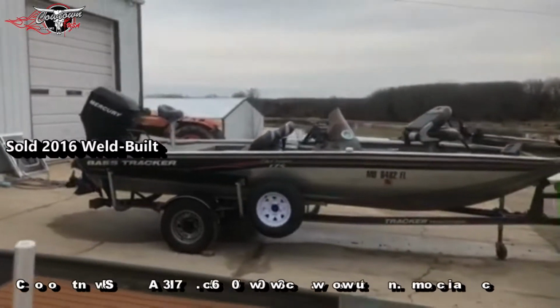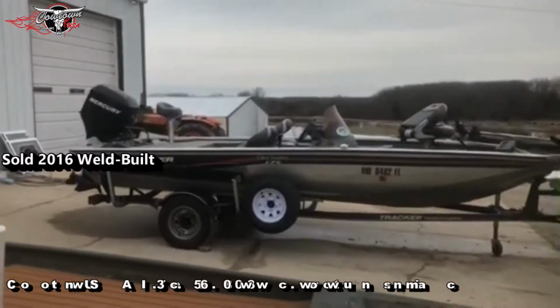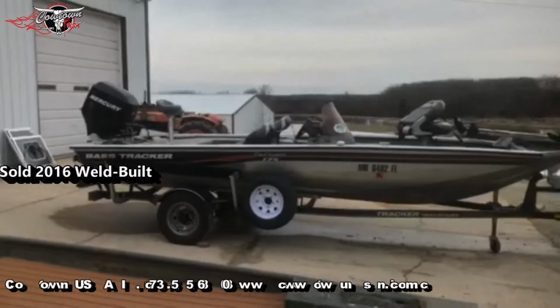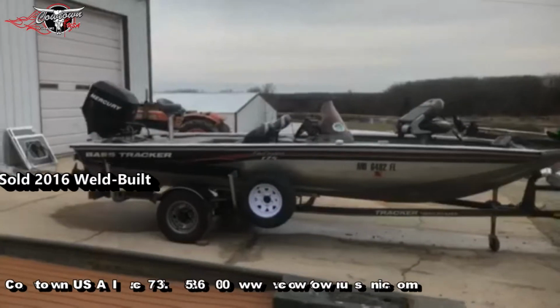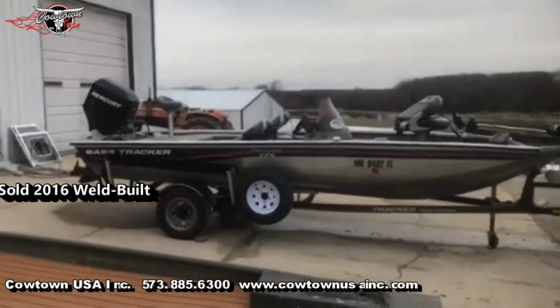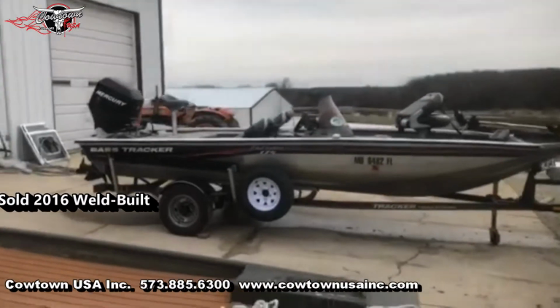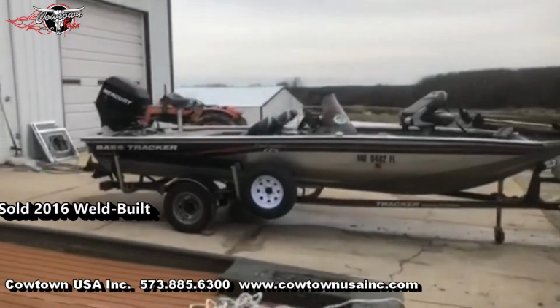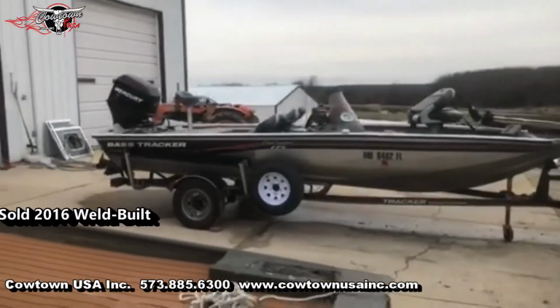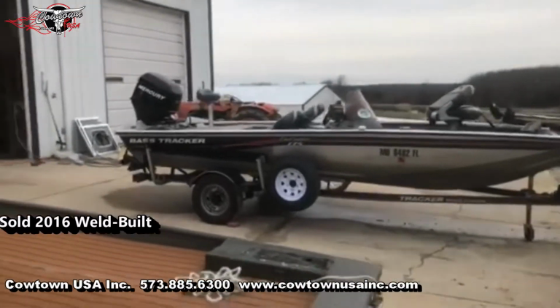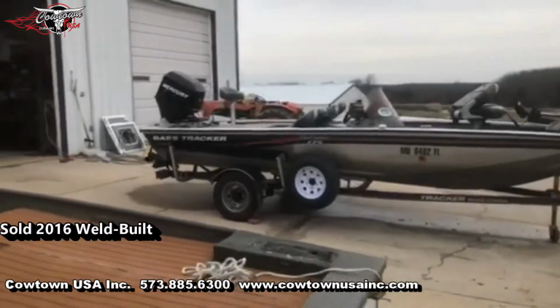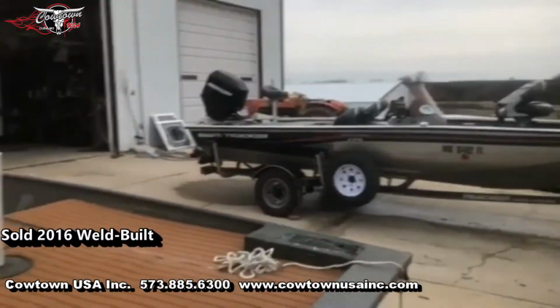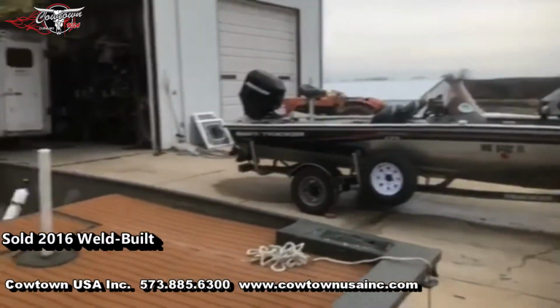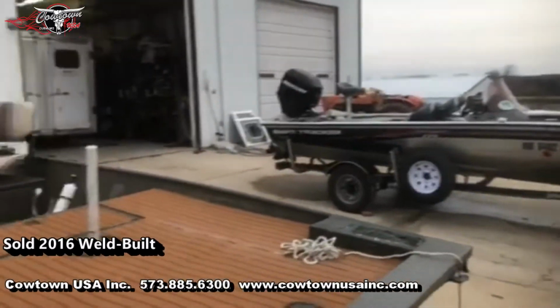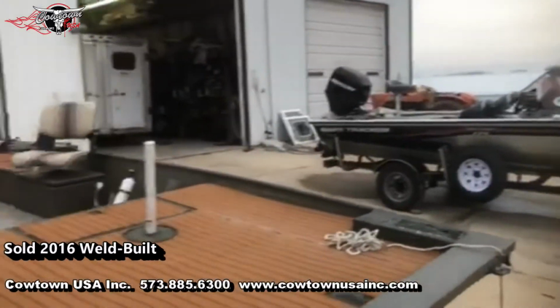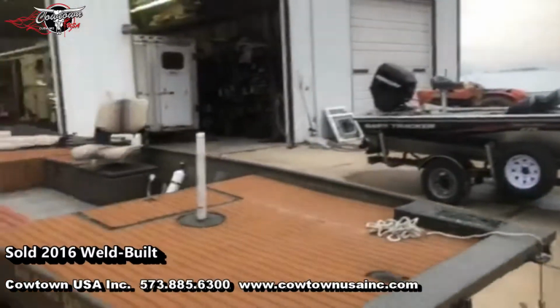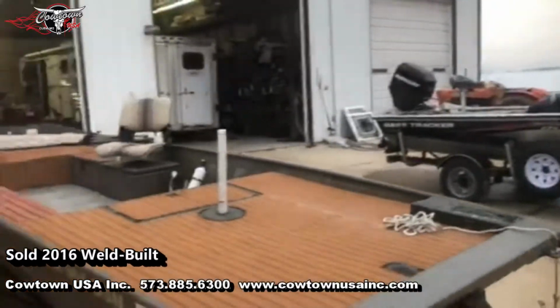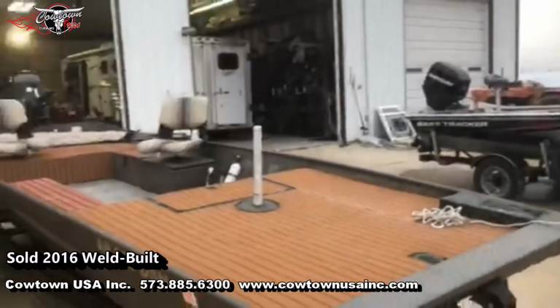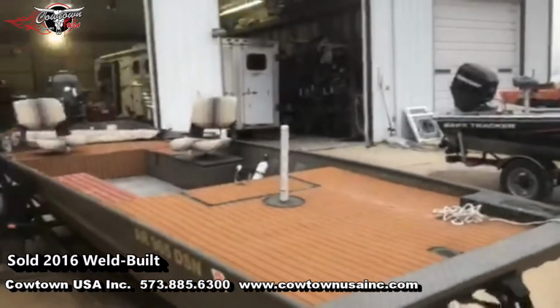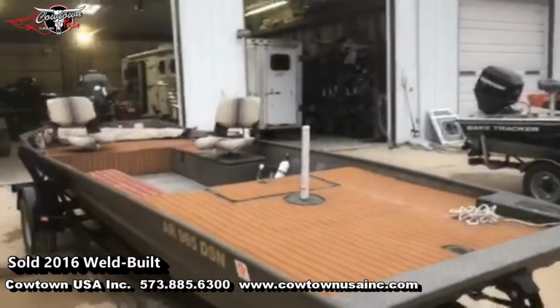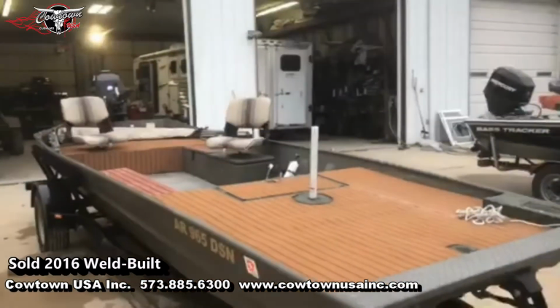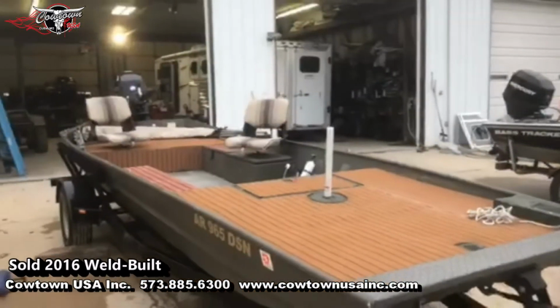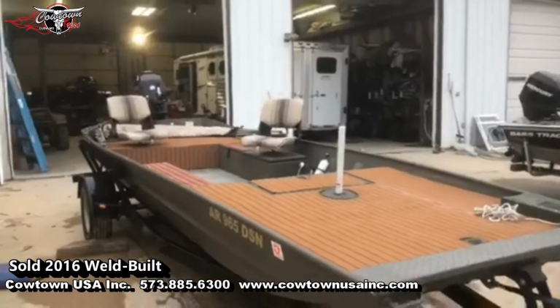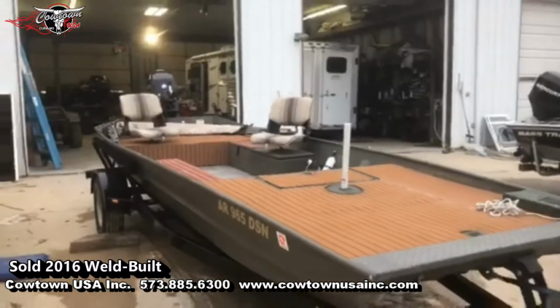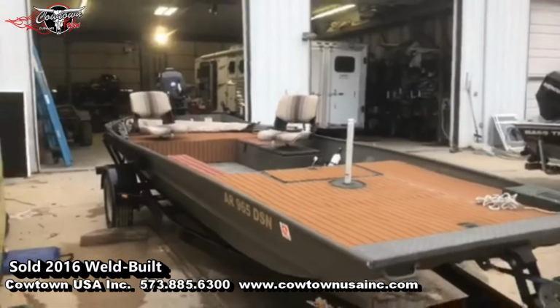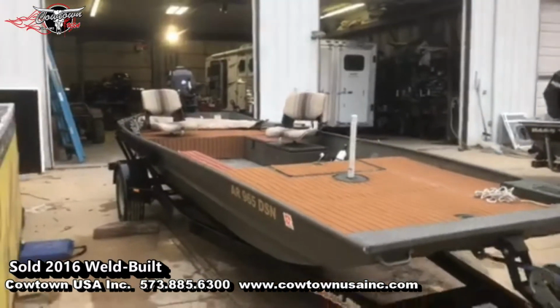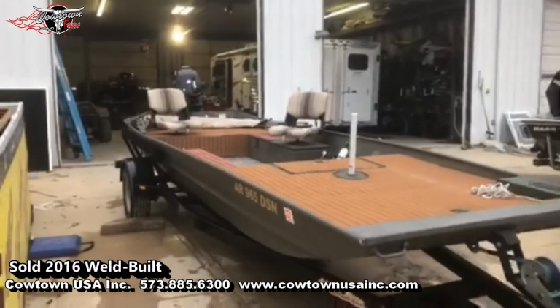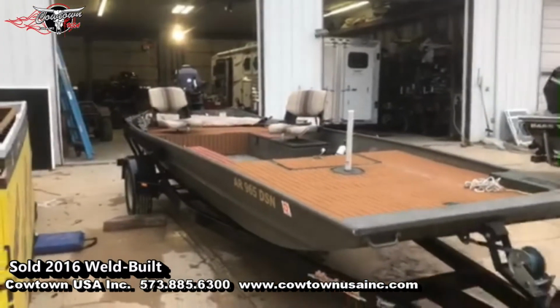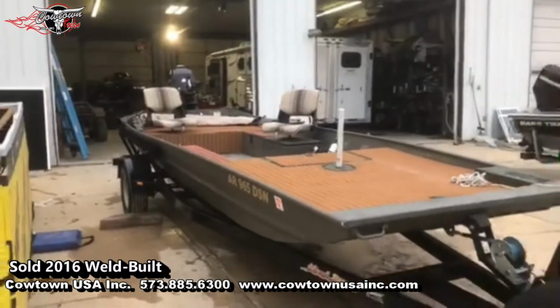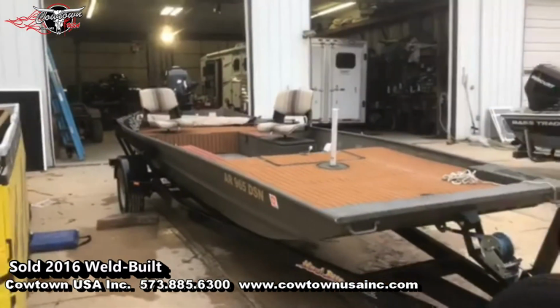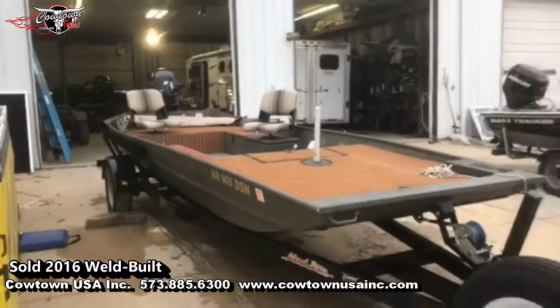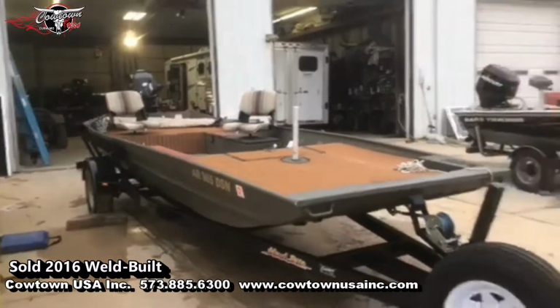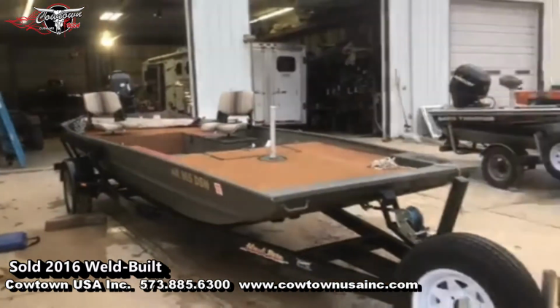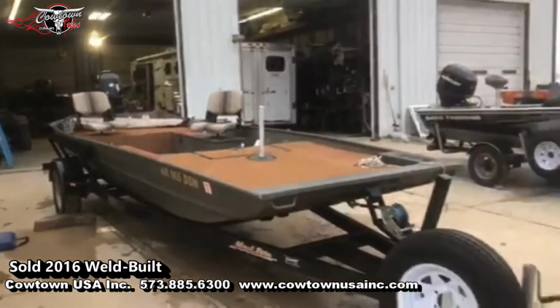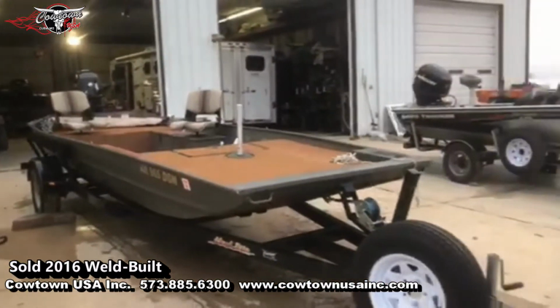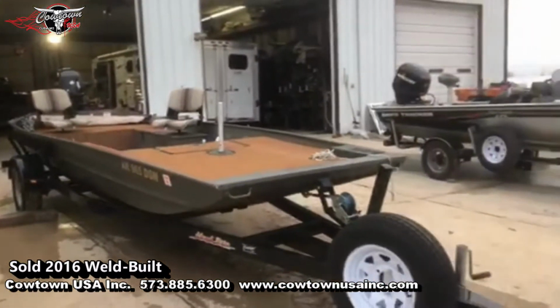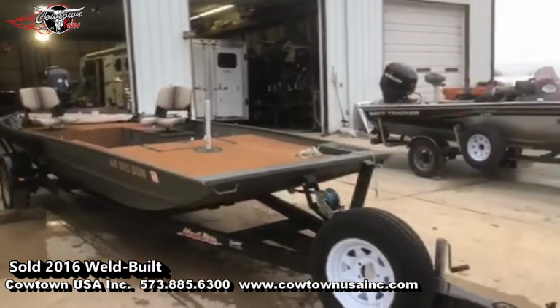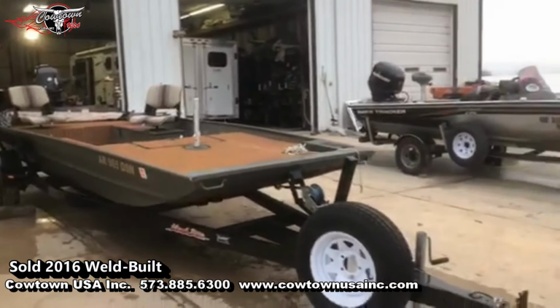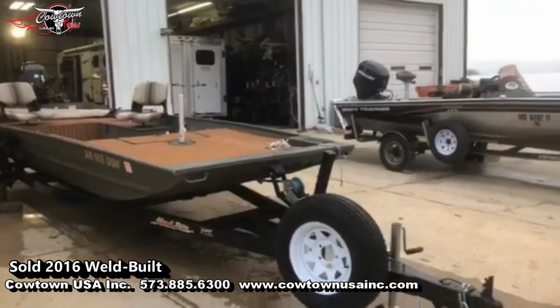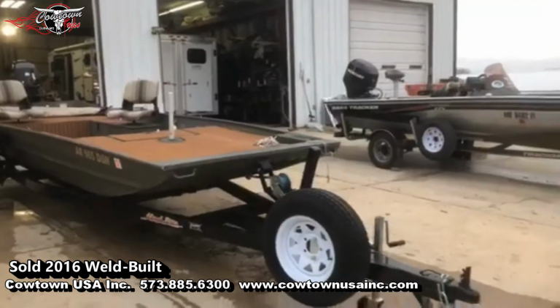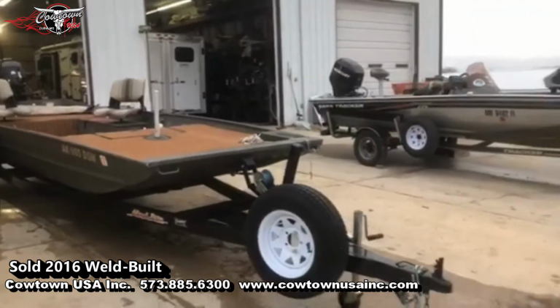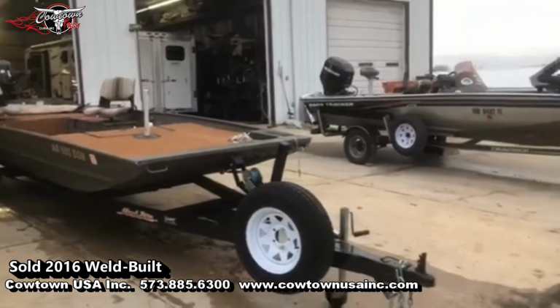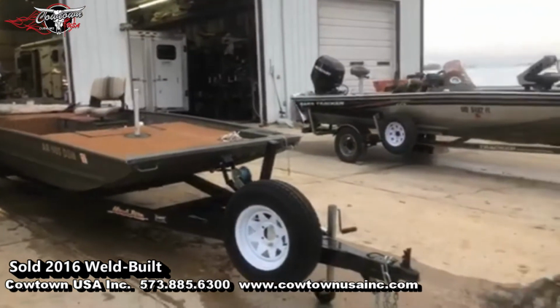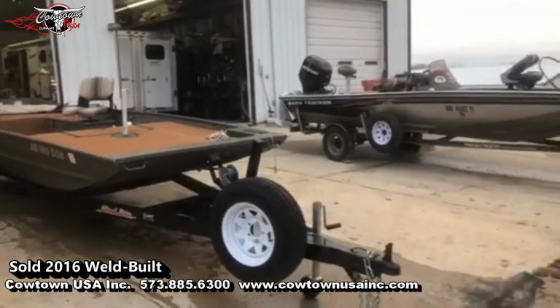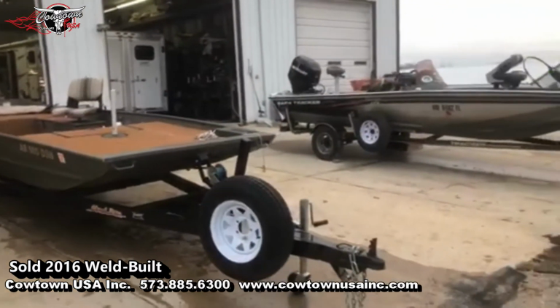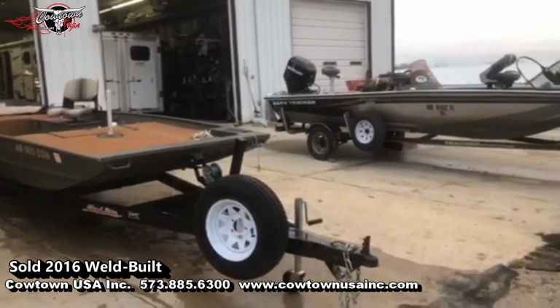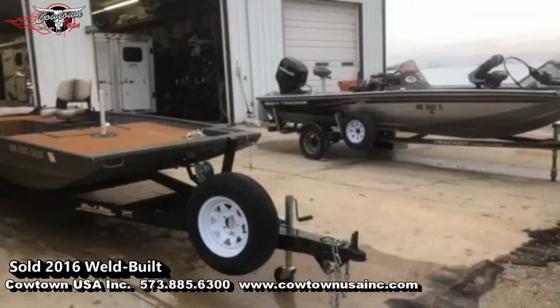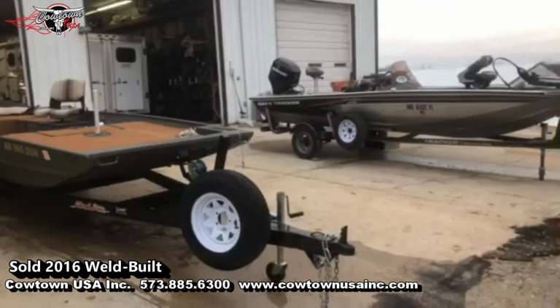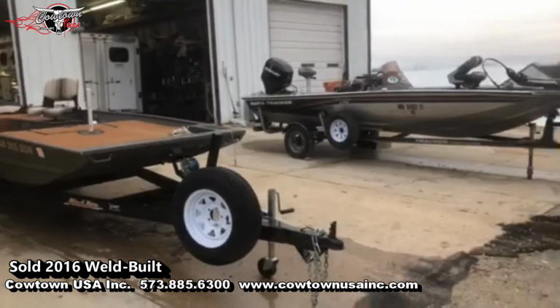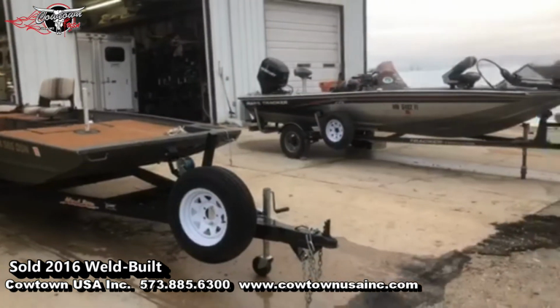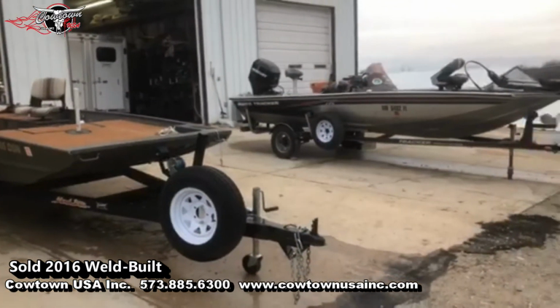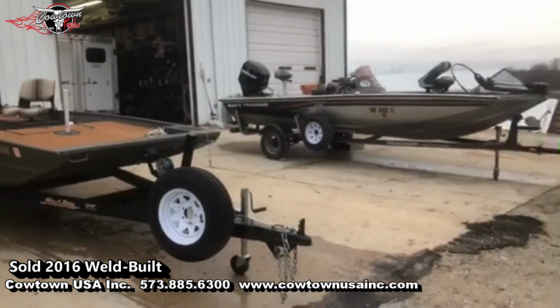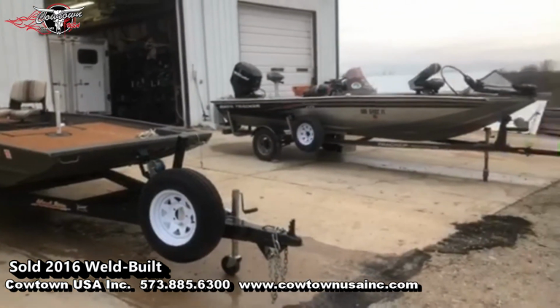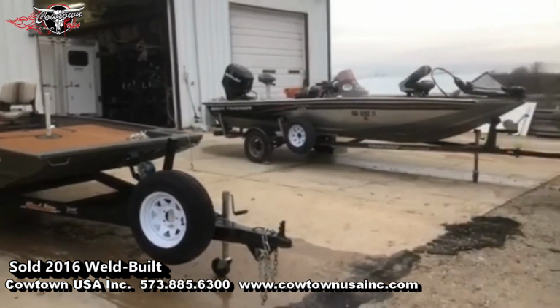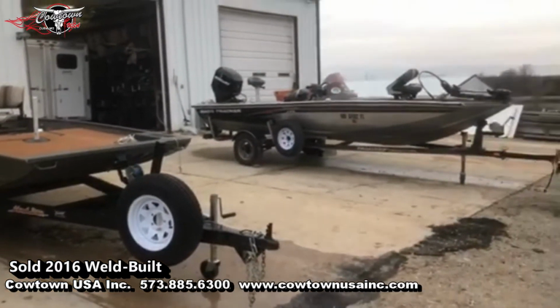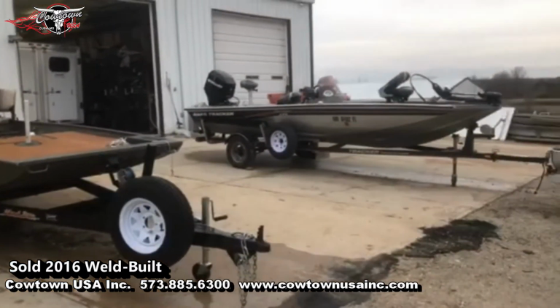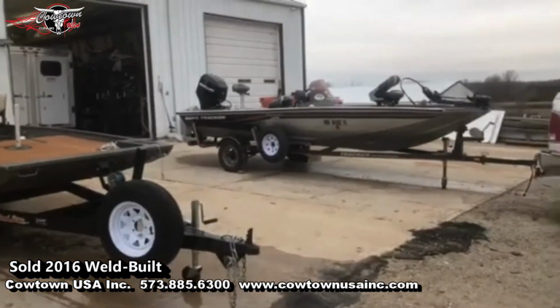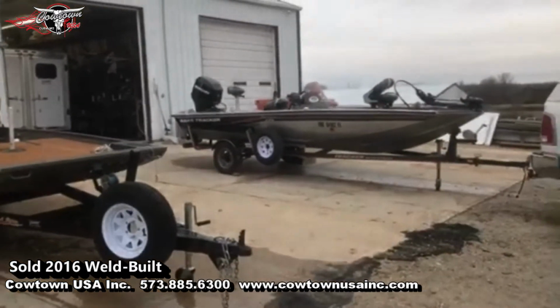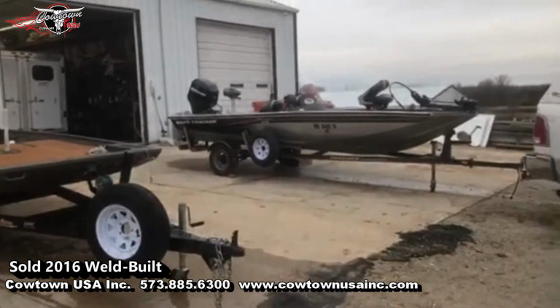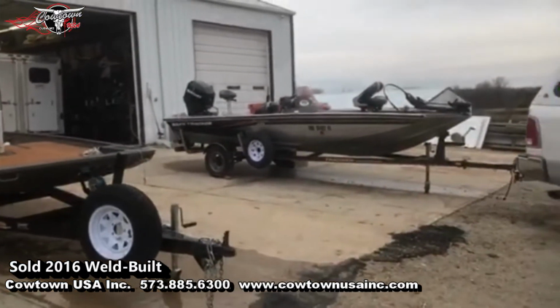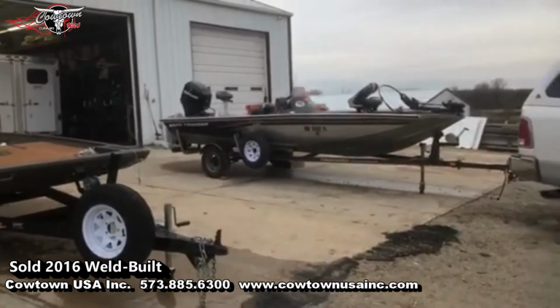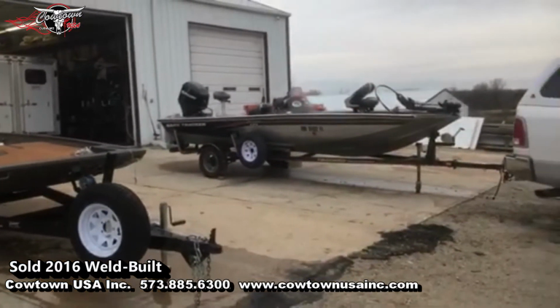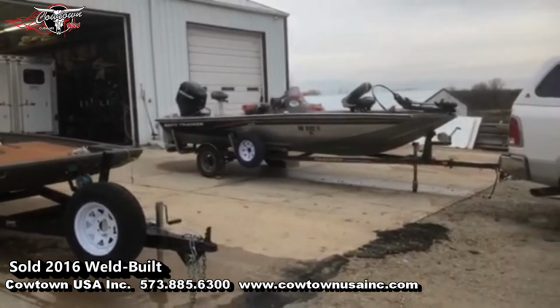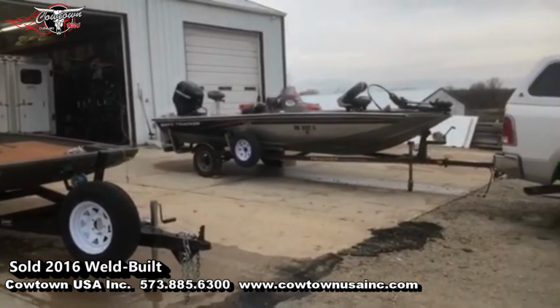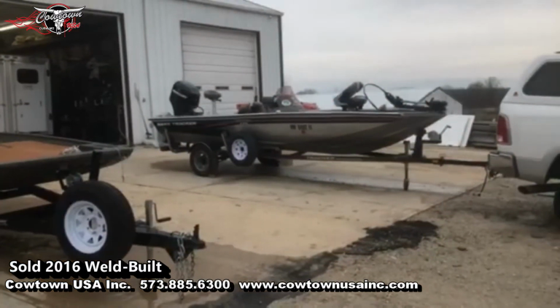So if you guys have any questions on a boat like this, something that's going to be up for sale, or if you just want to know if we have anything in stock, feel free to give me a call: 573-885-6300.